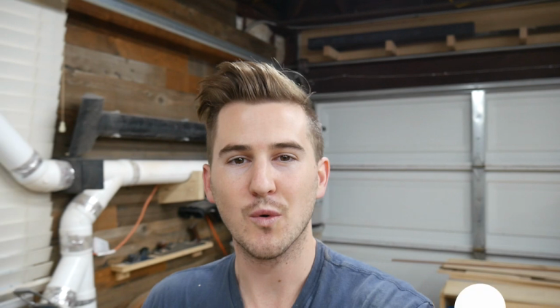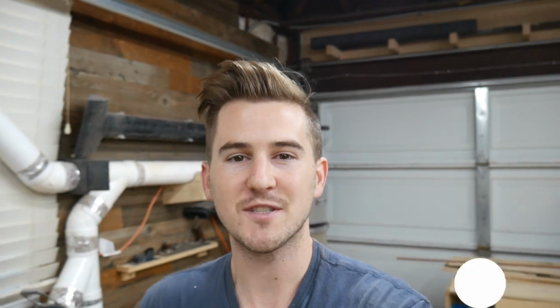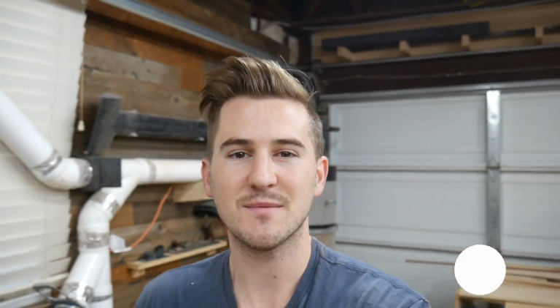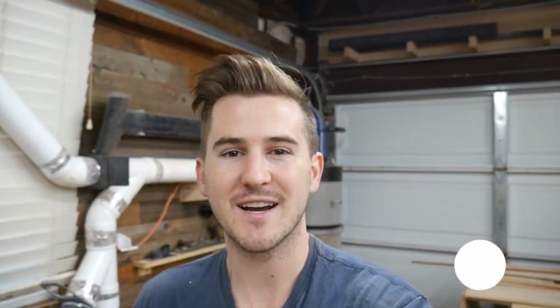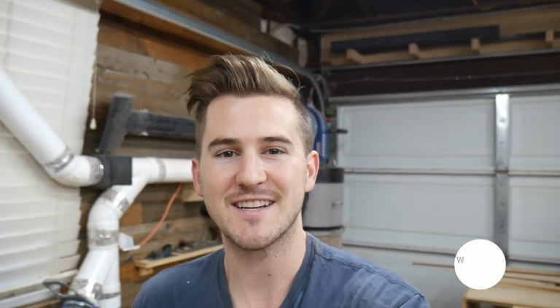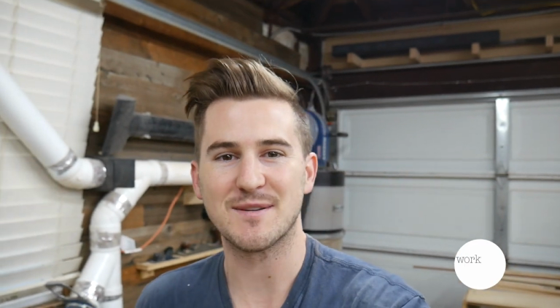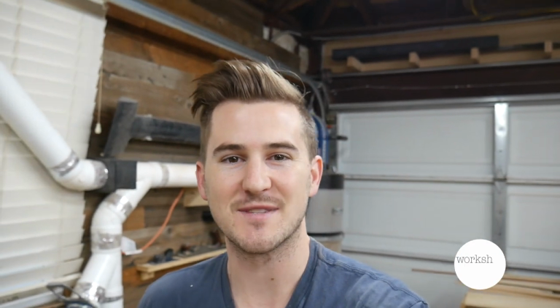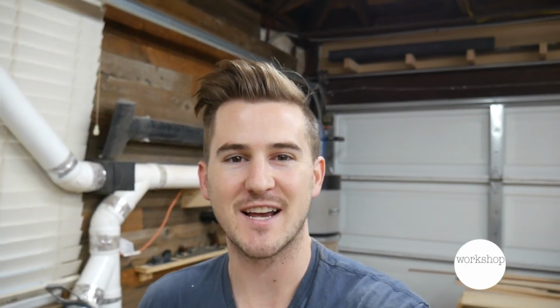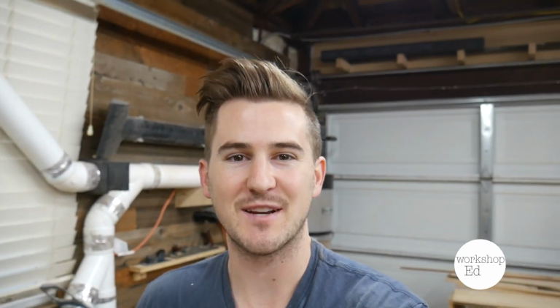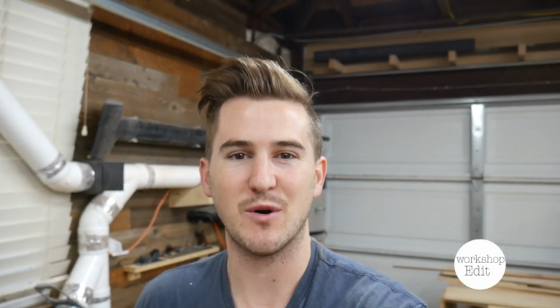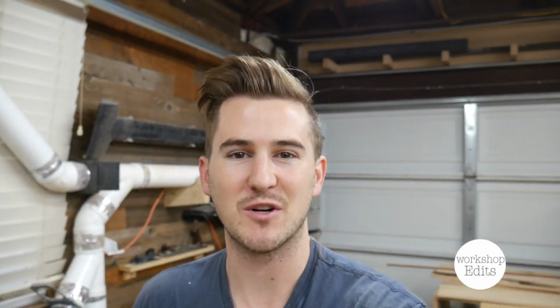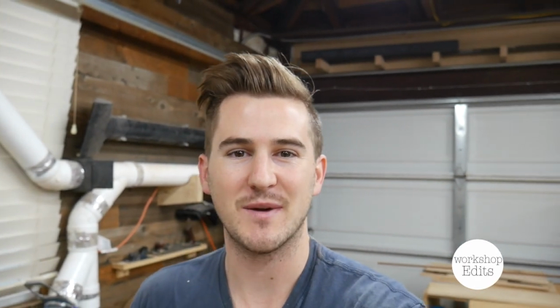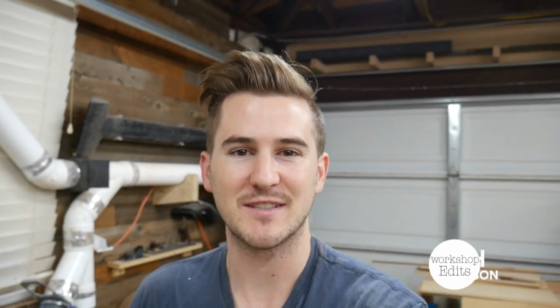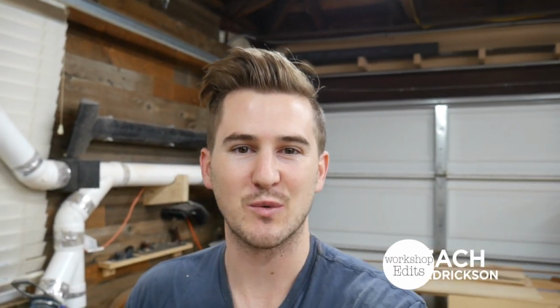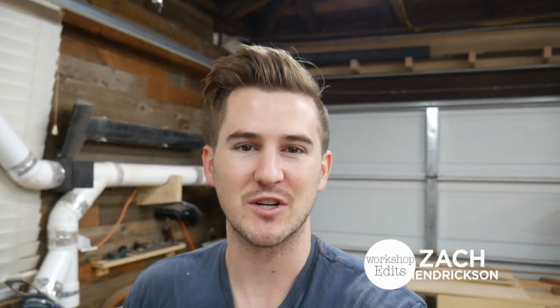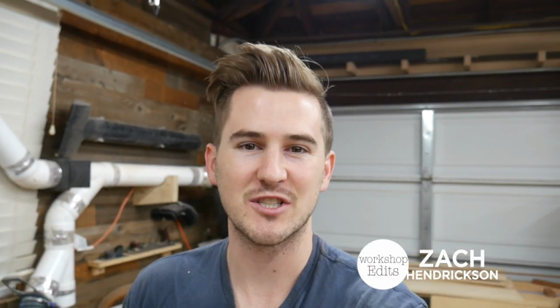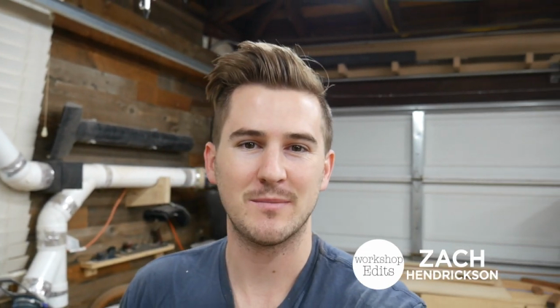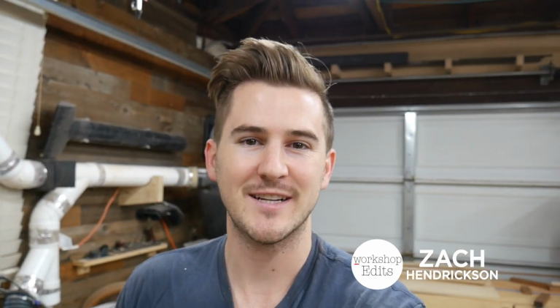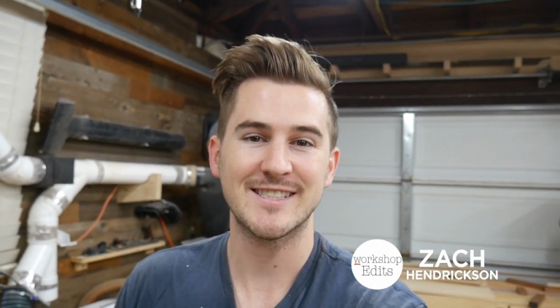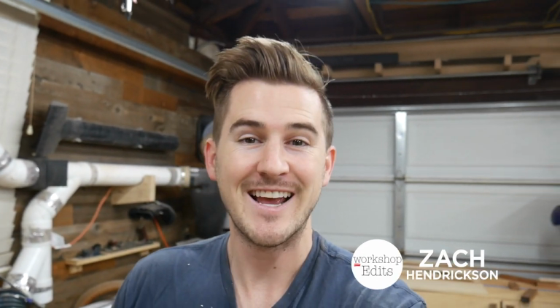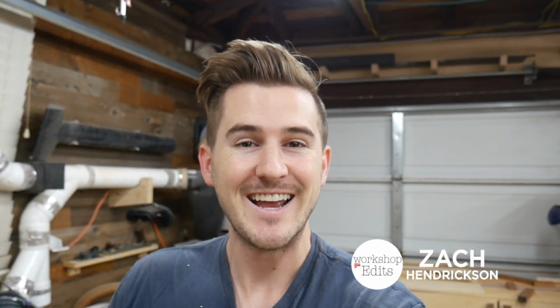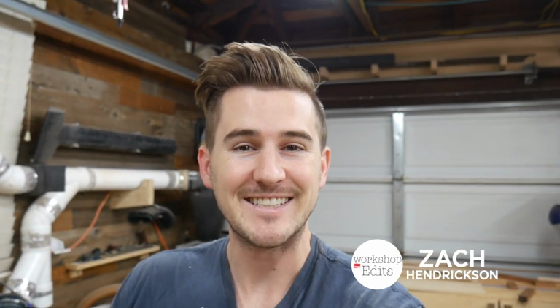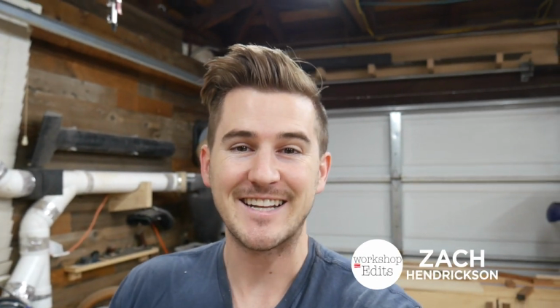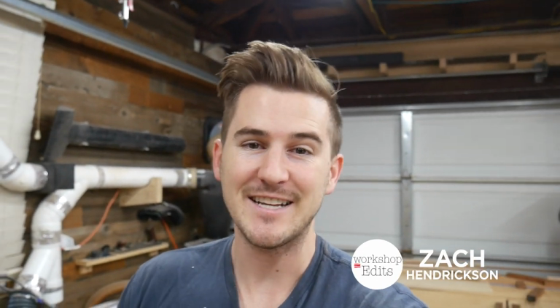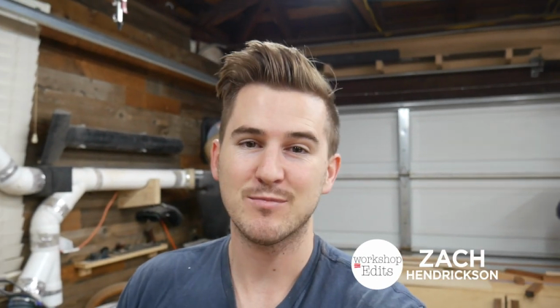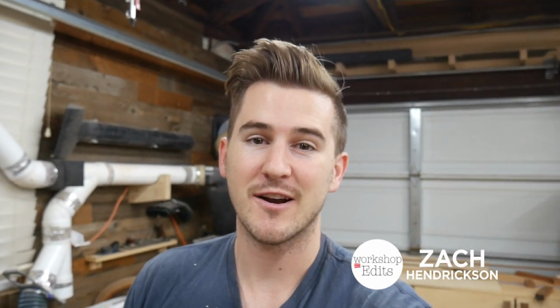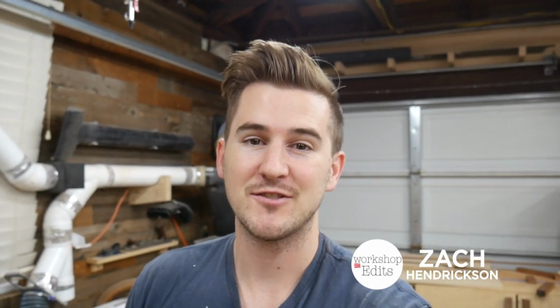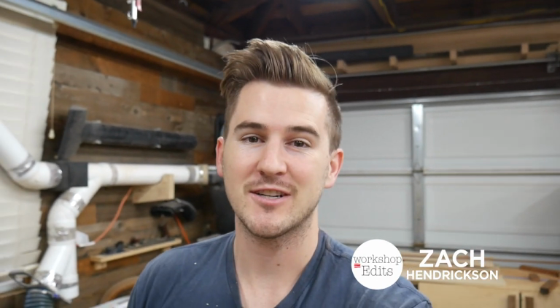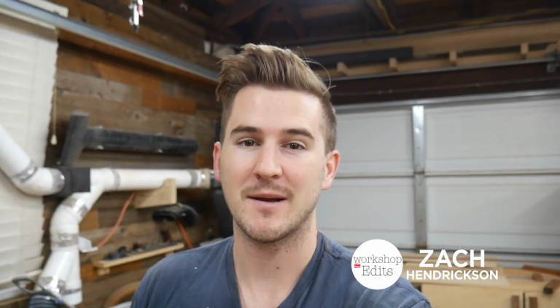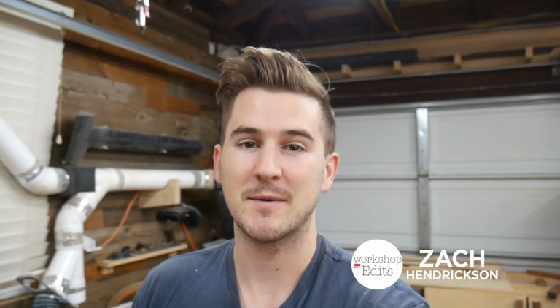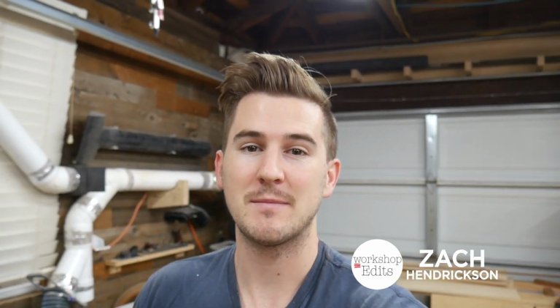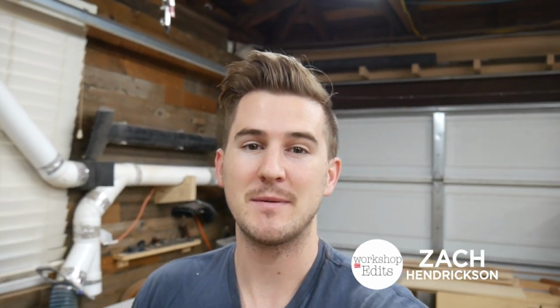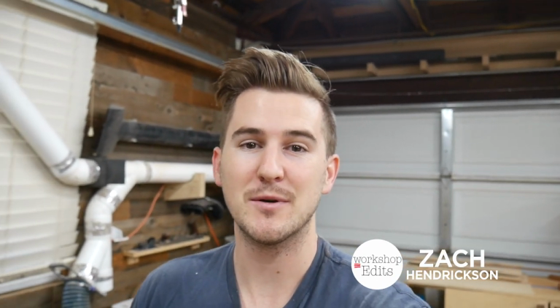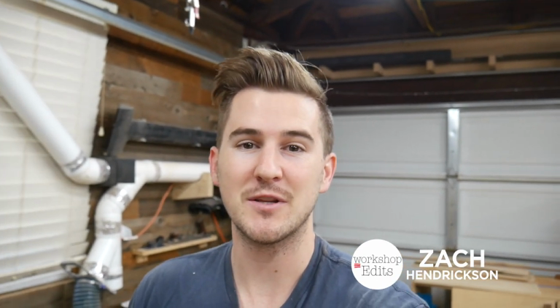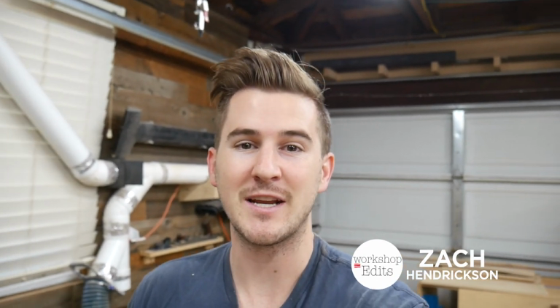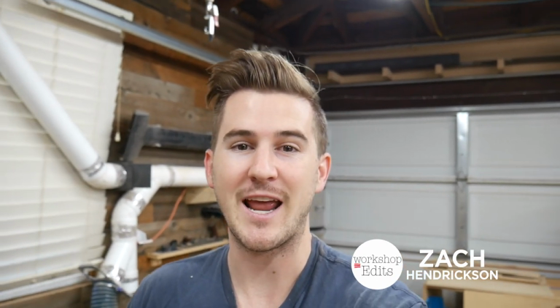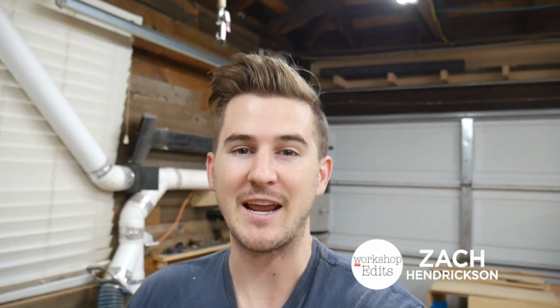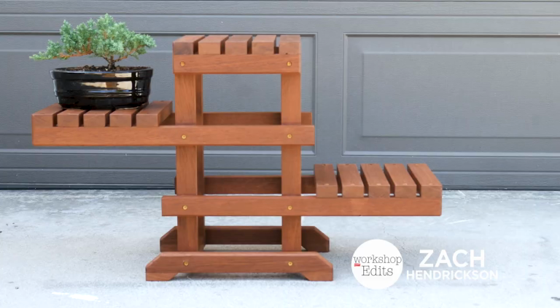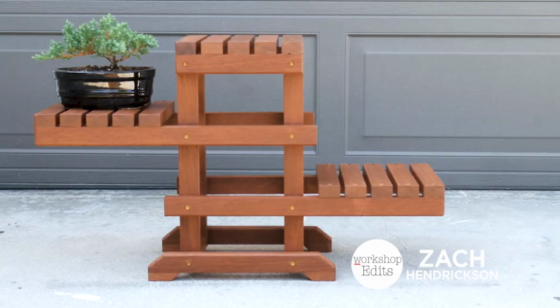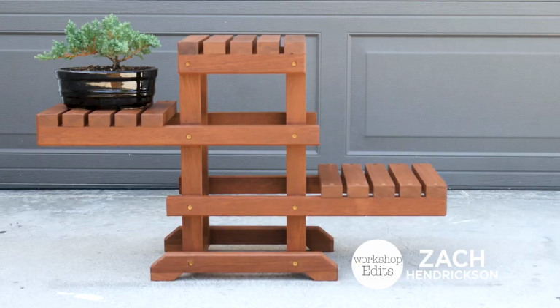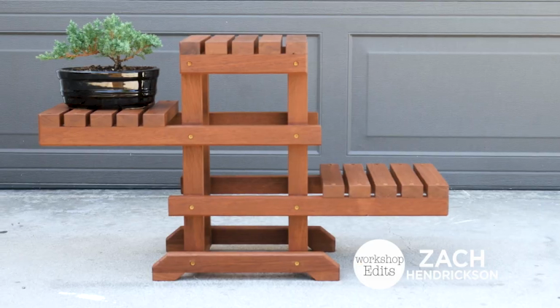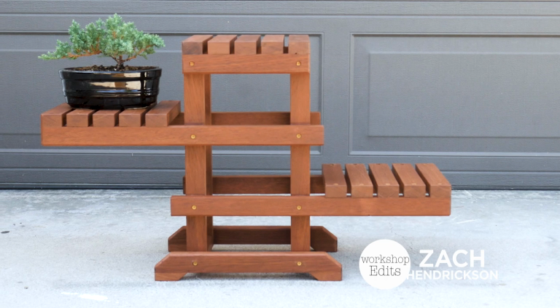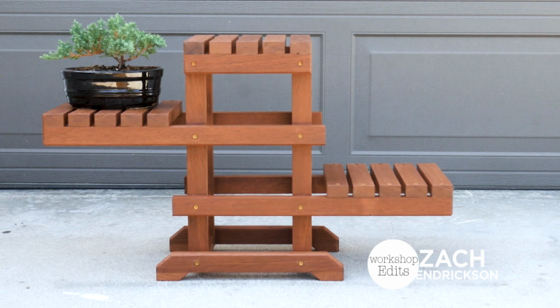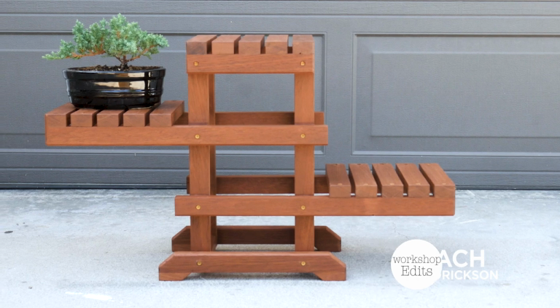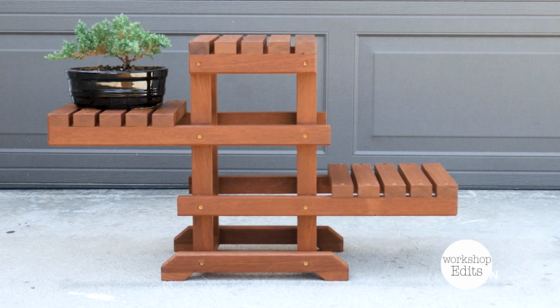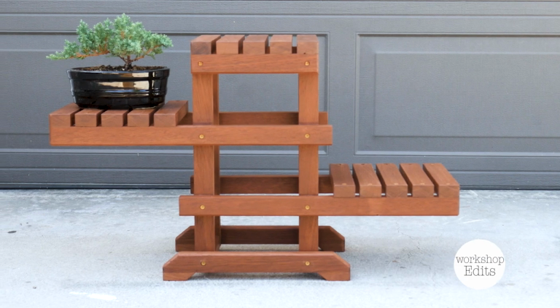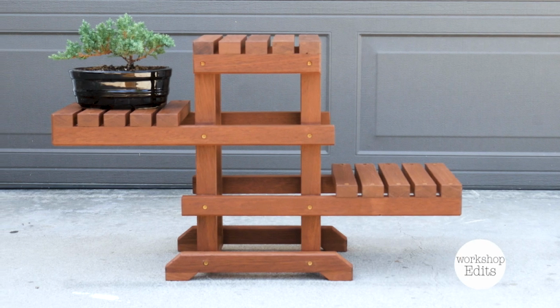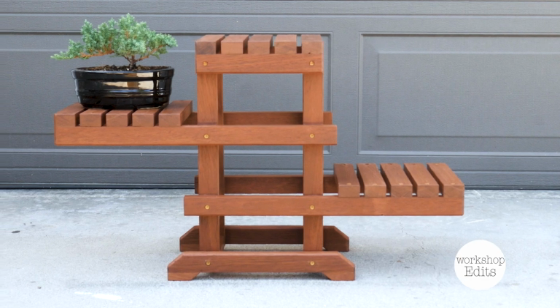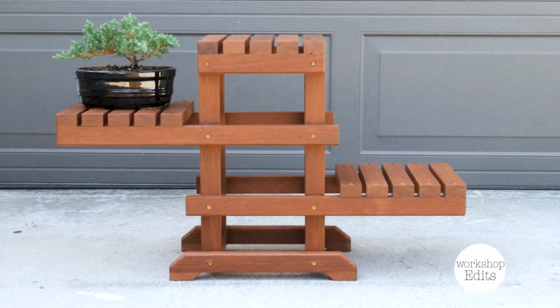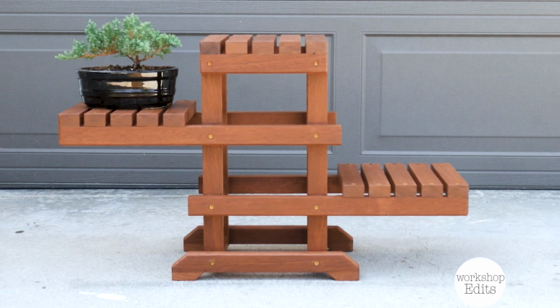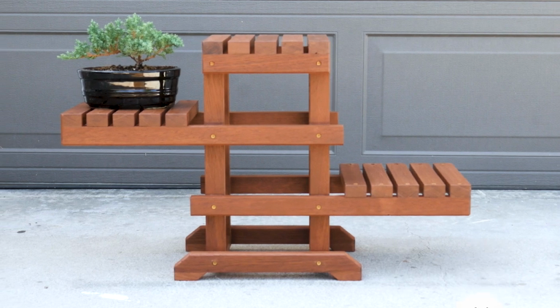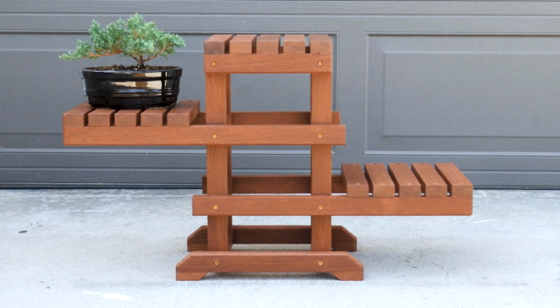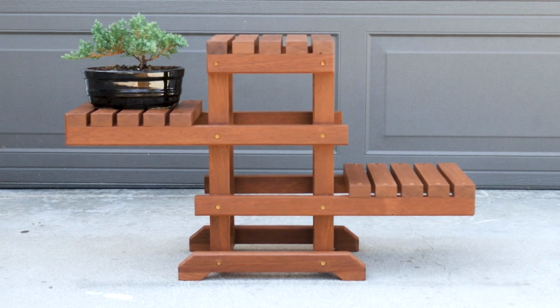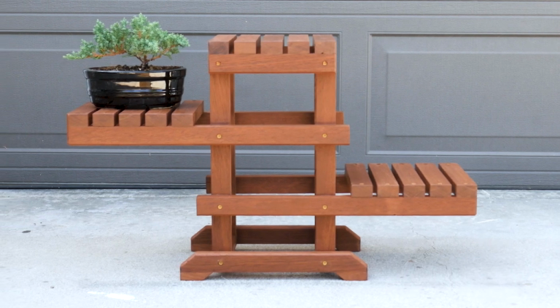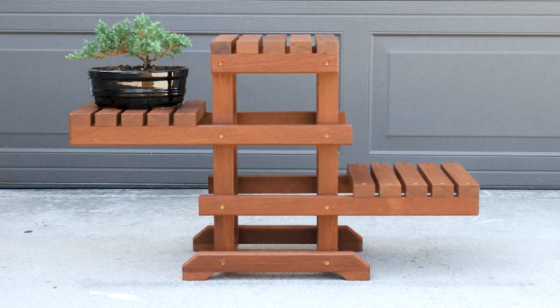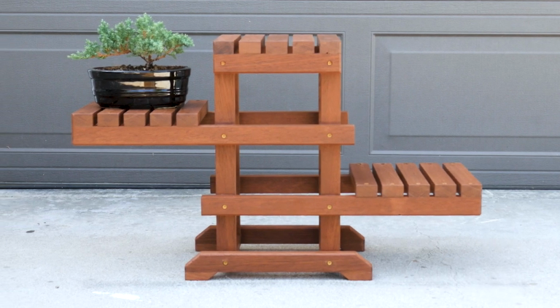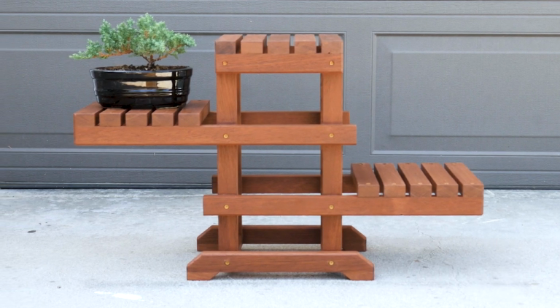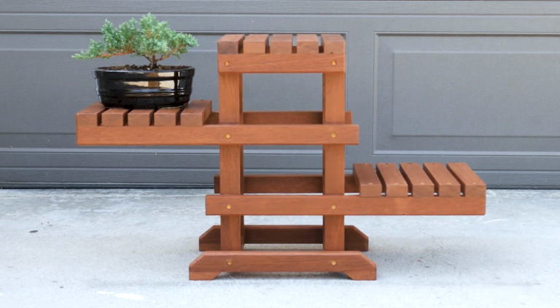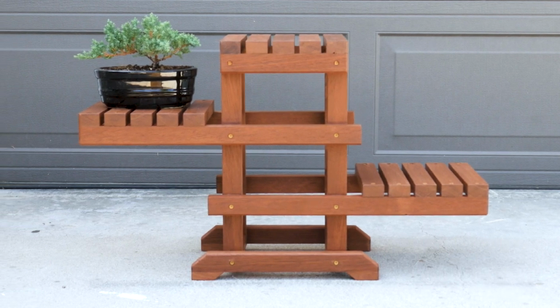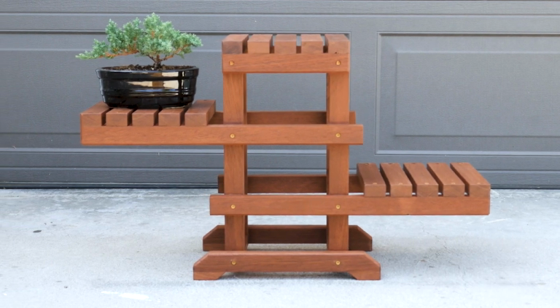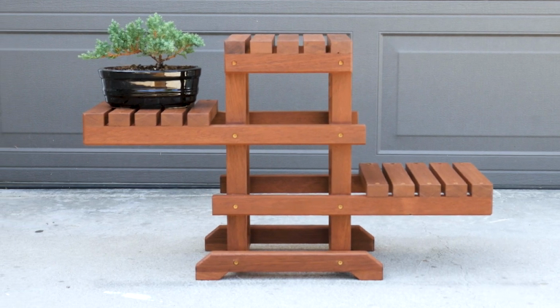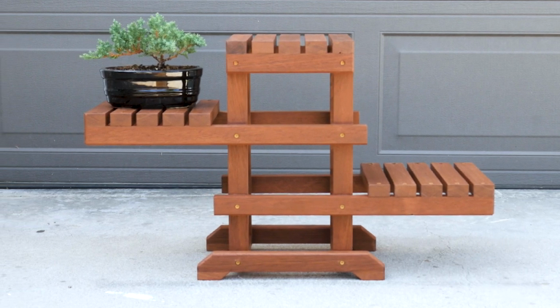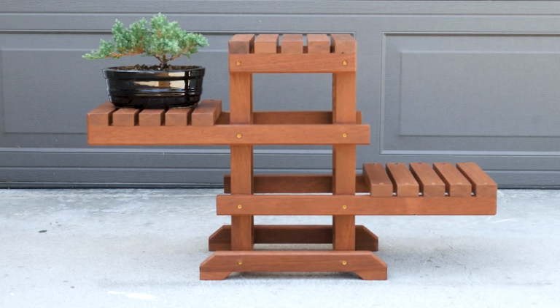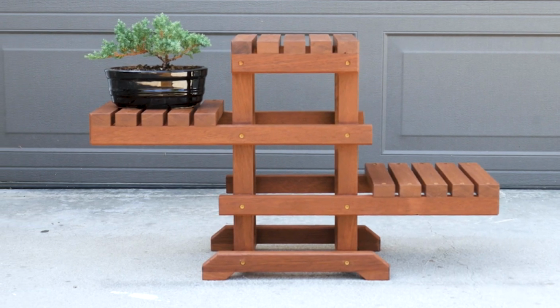What's up guys, I'm Zach and welcome back to Workshop Edits. In today's project I'm gonna be building a three-tiered plant stand for some bonsai trees that I just got.